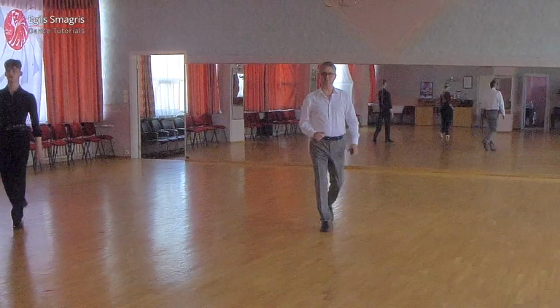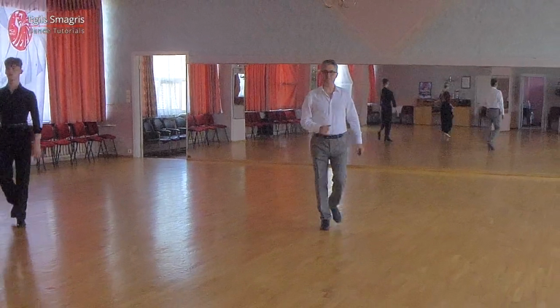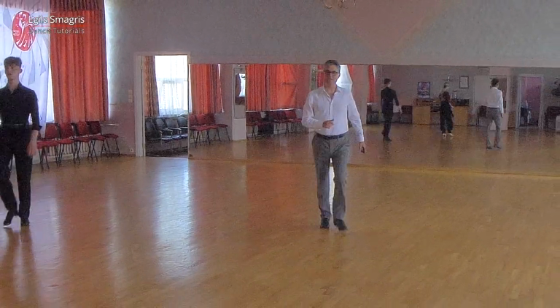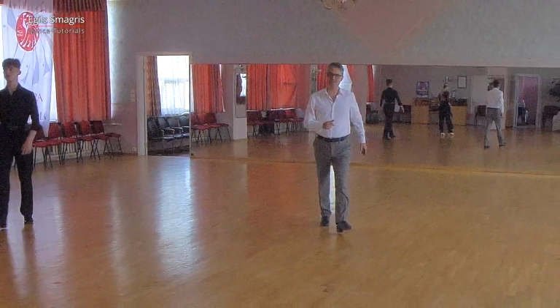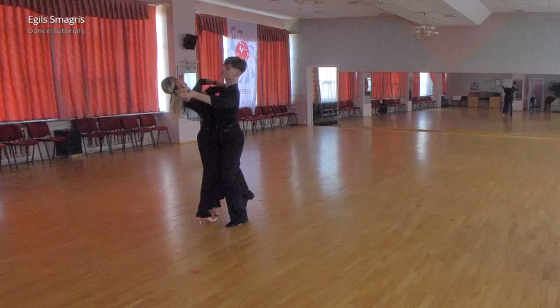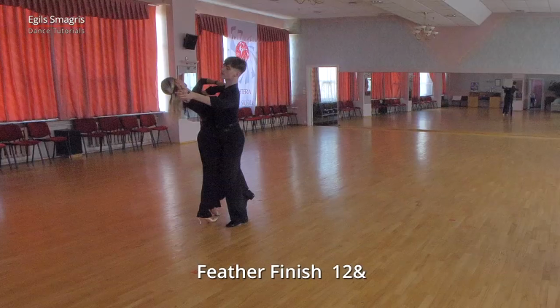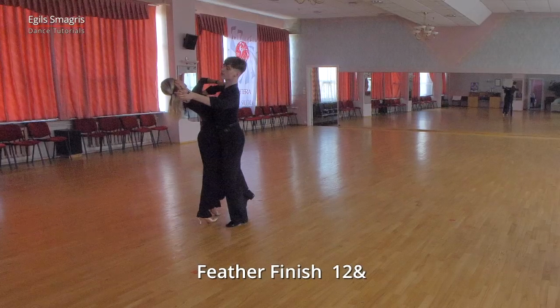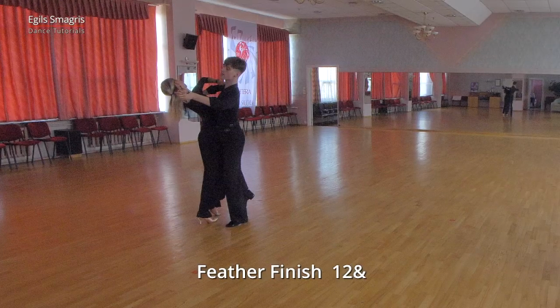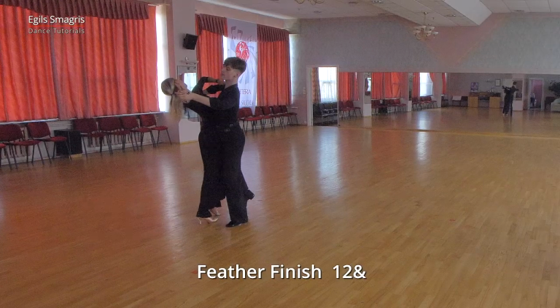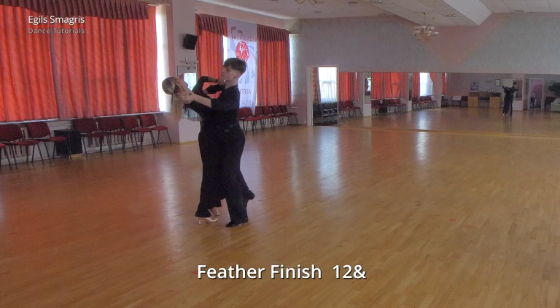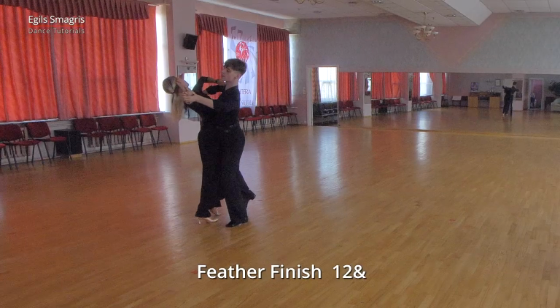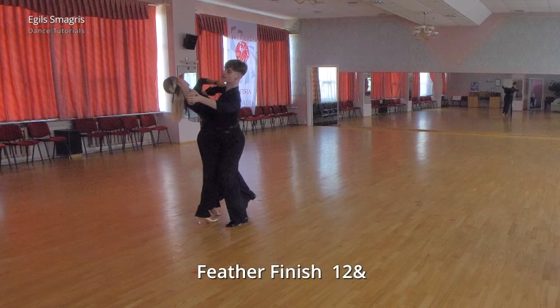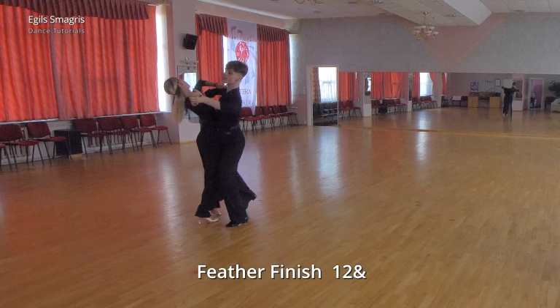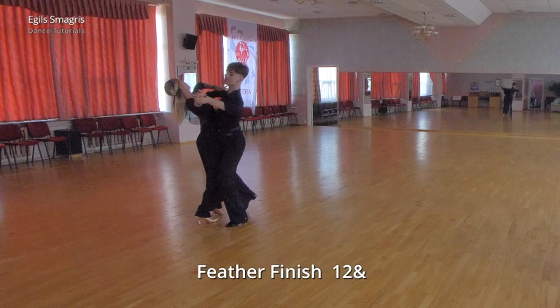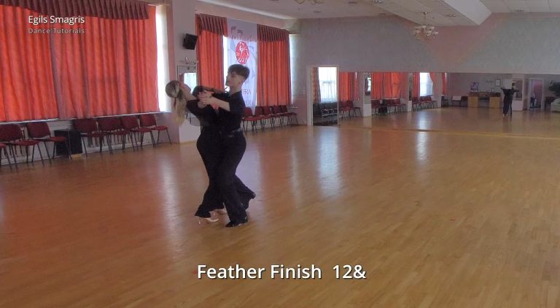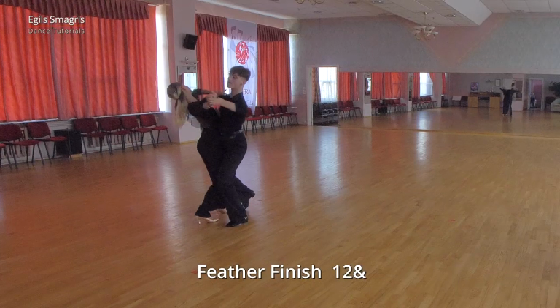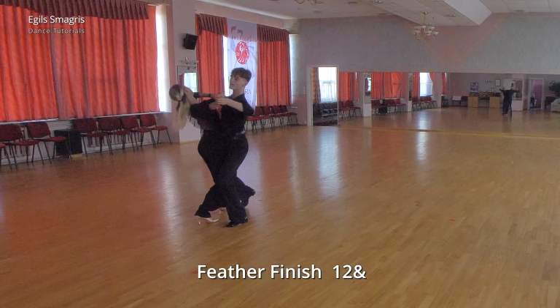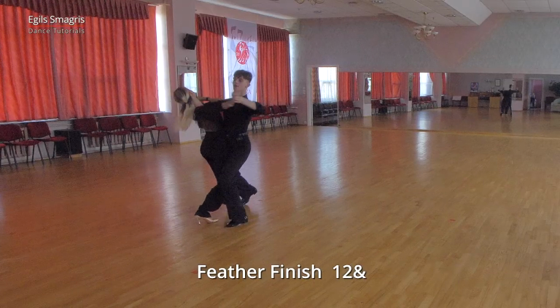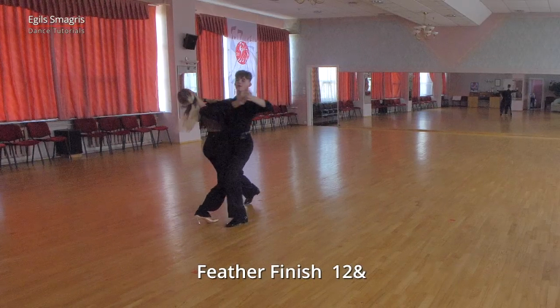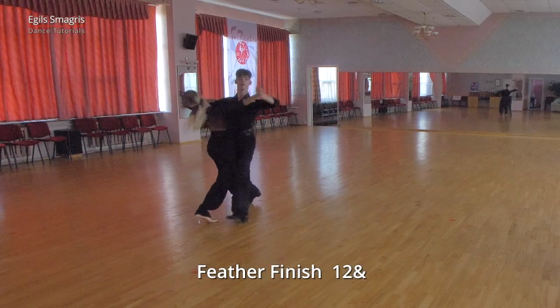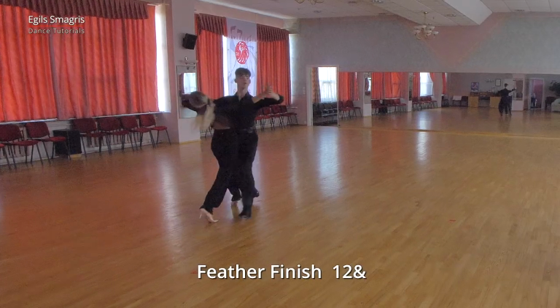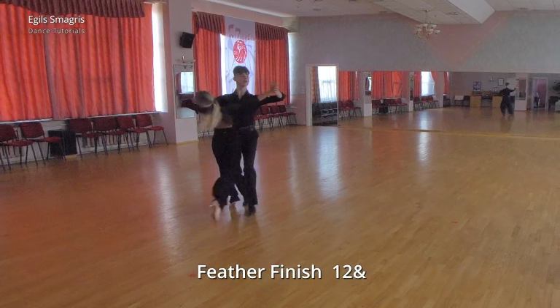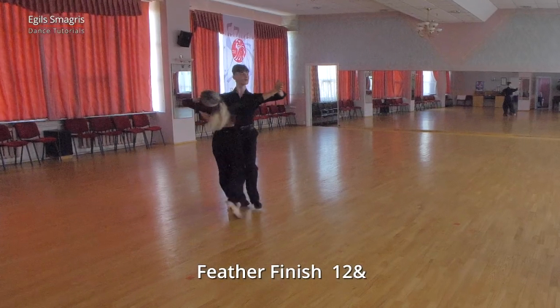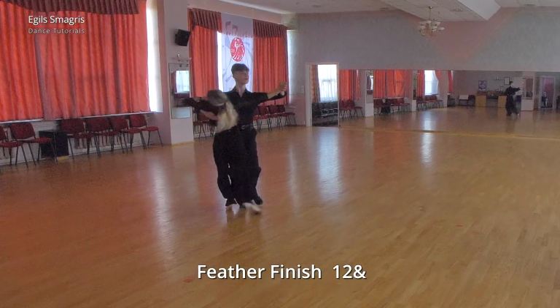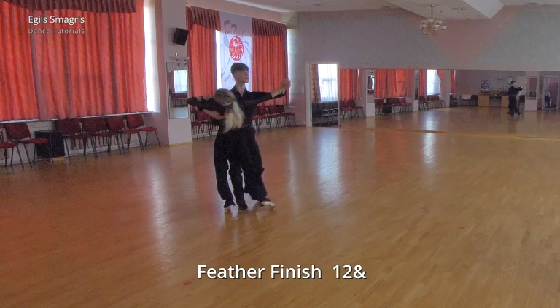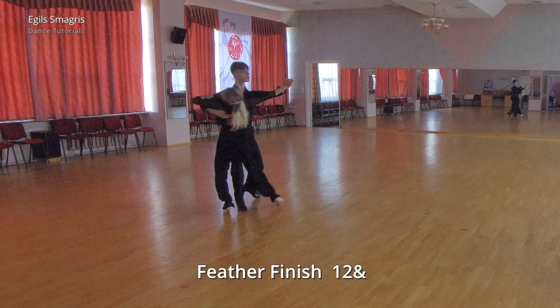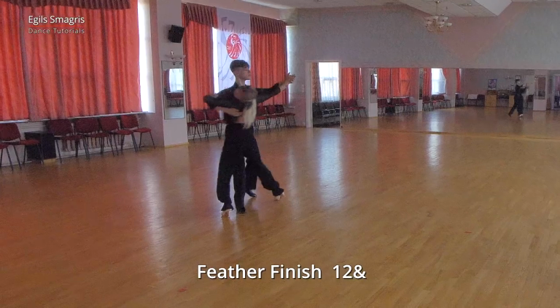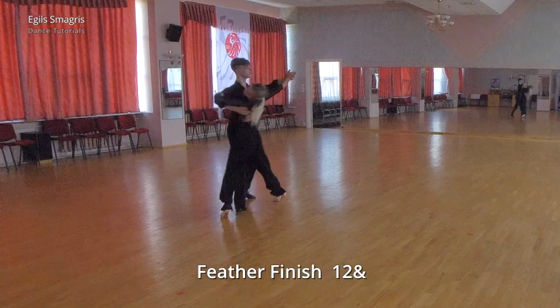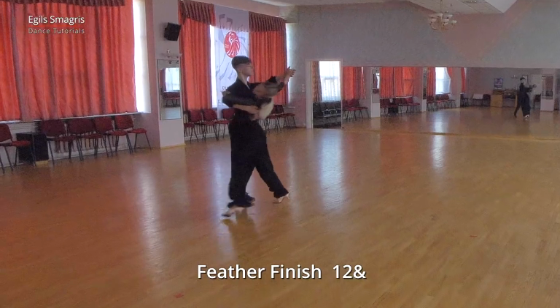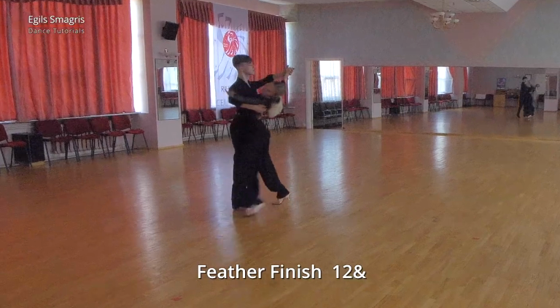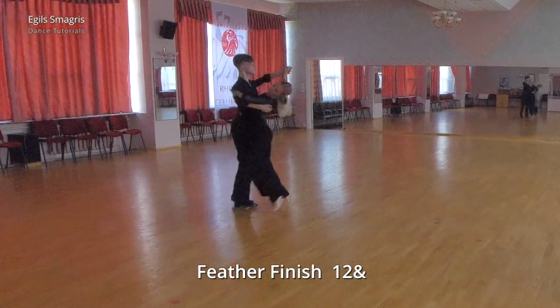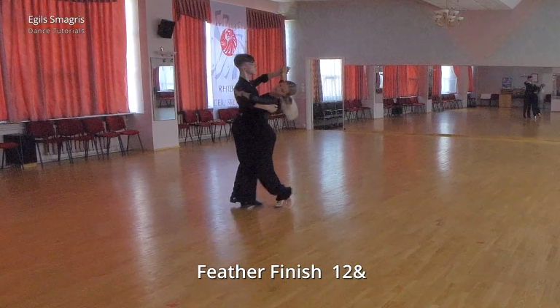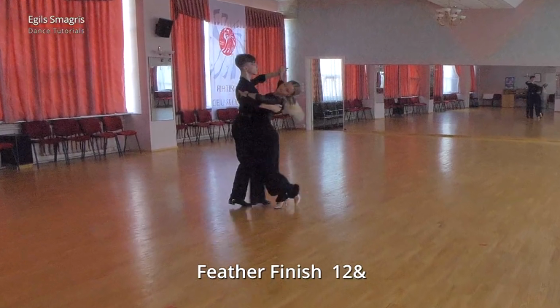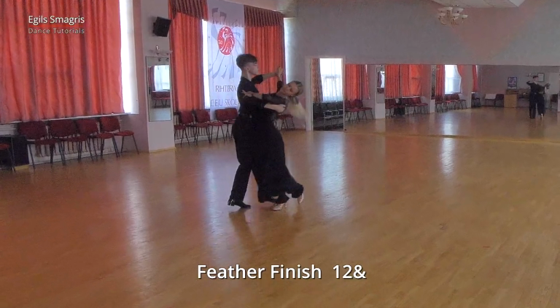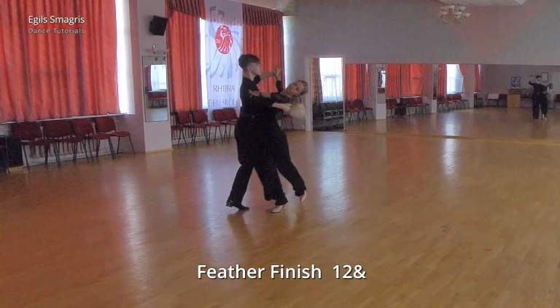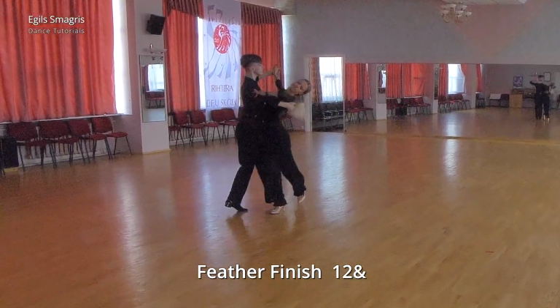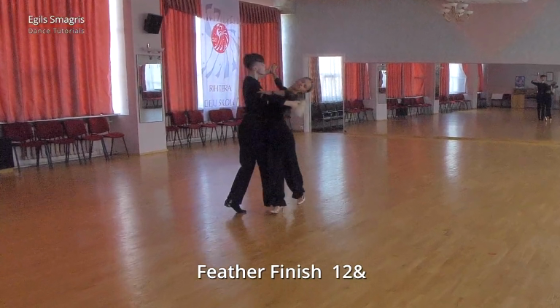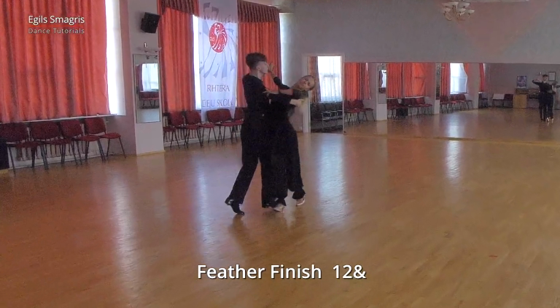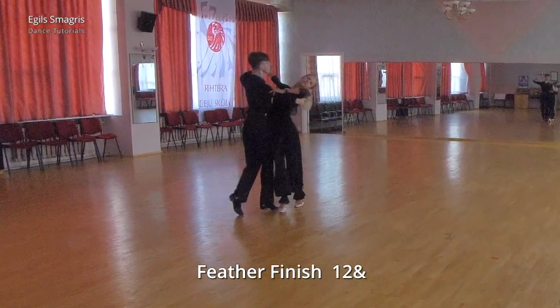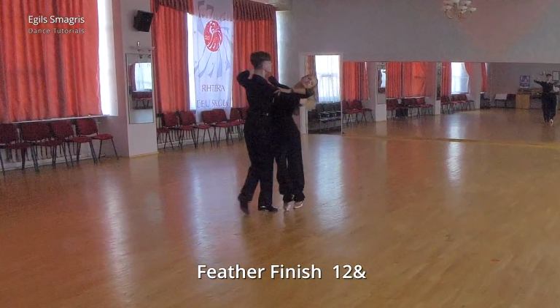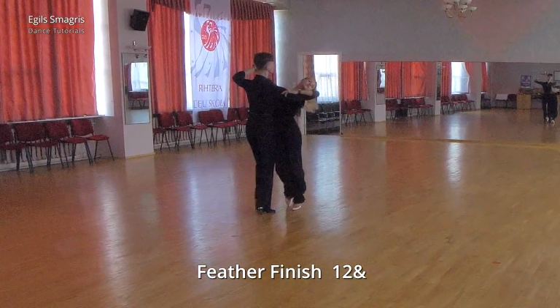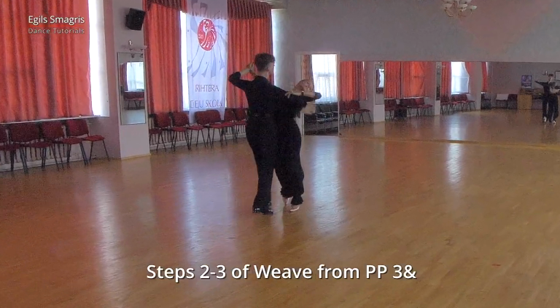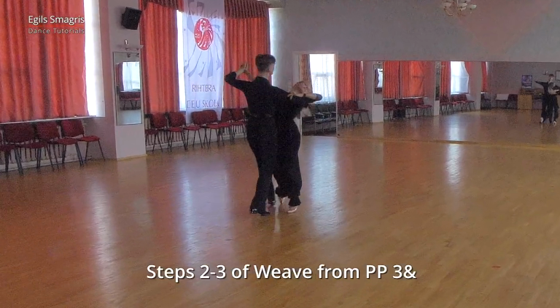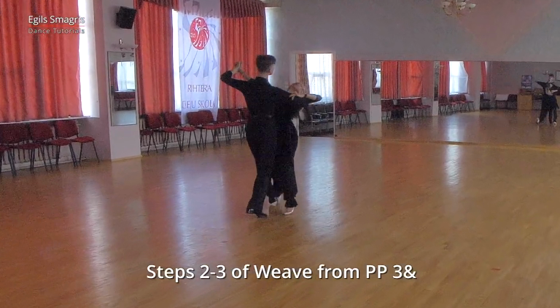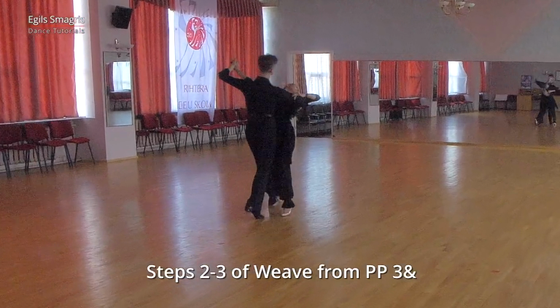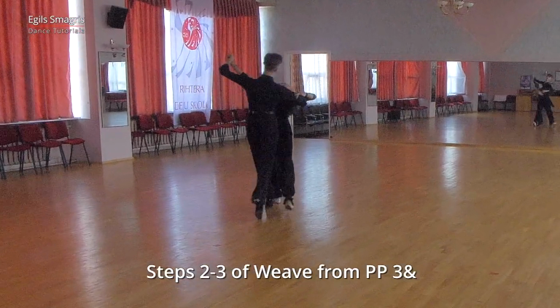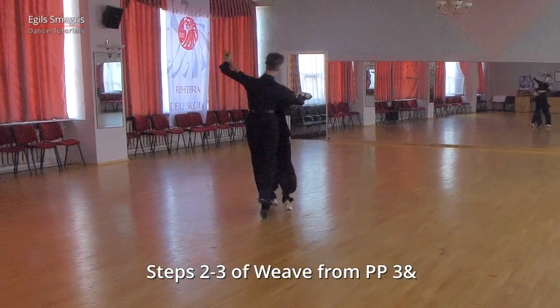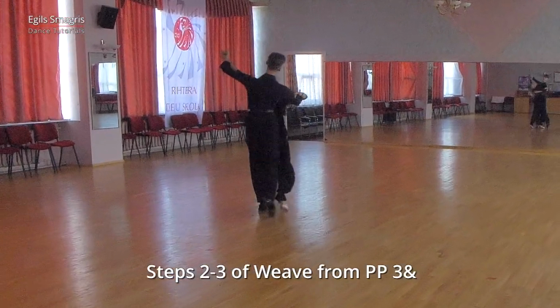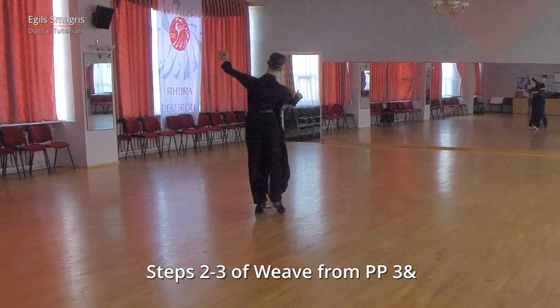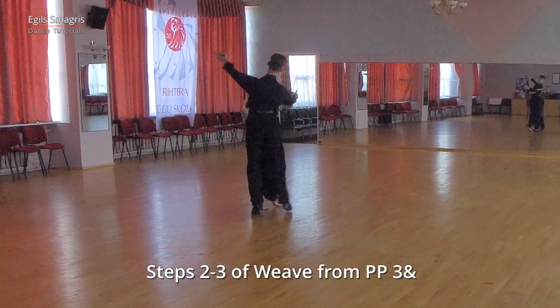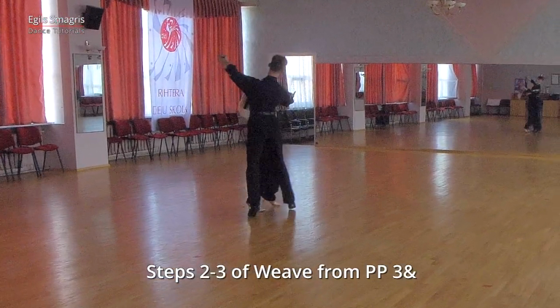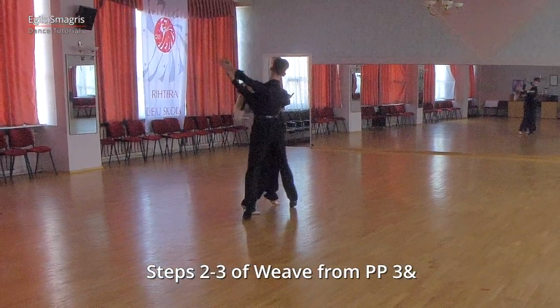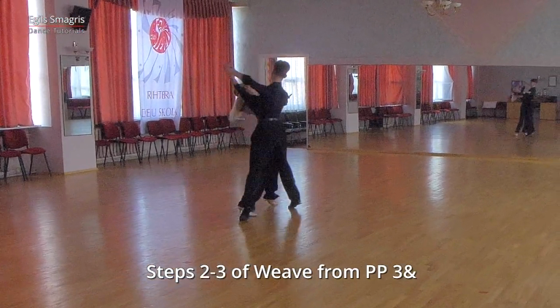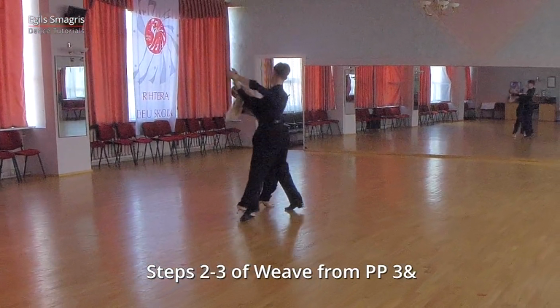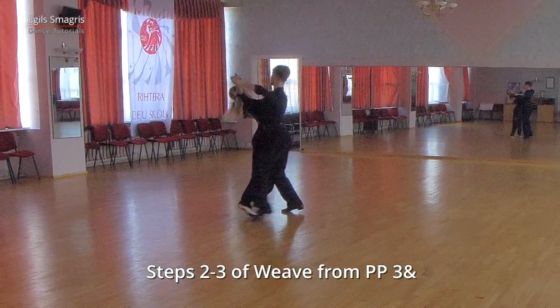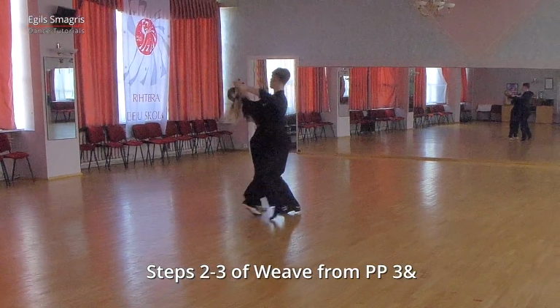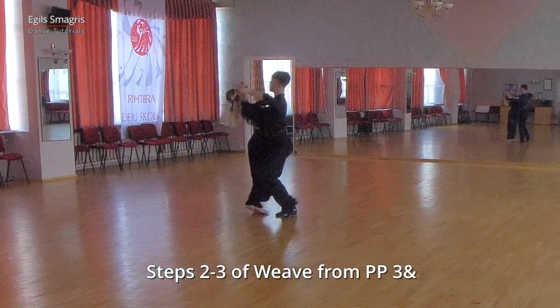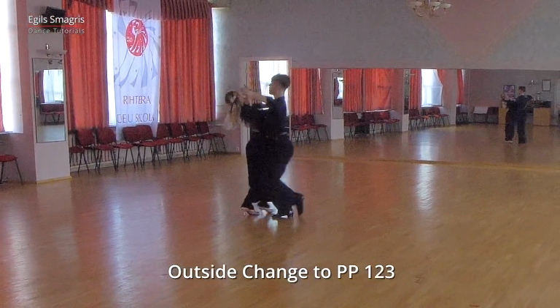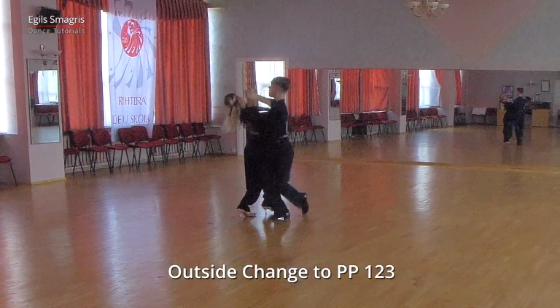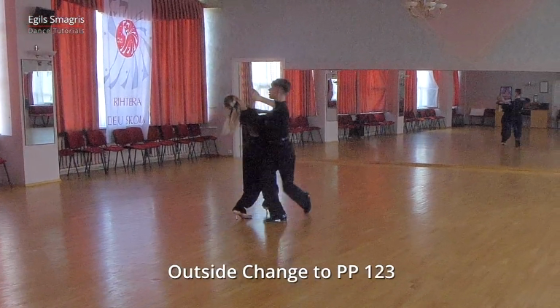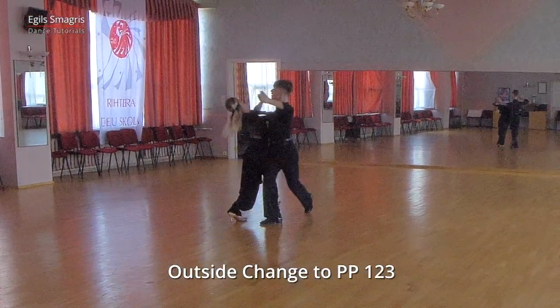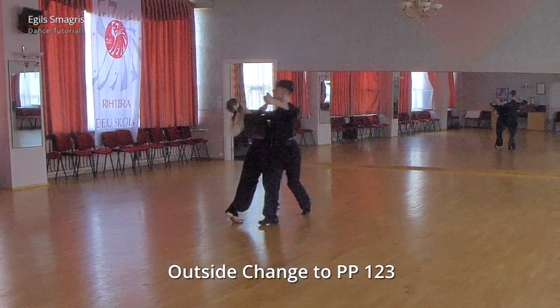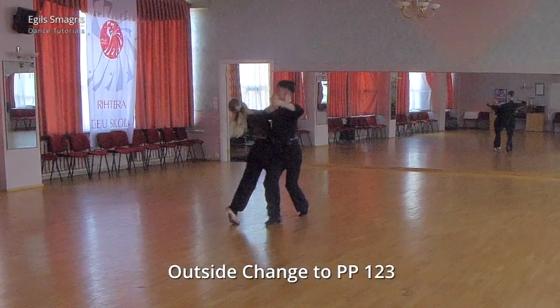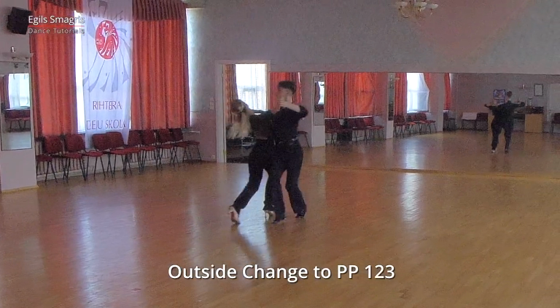Now let's look at Andres and Cornelia. One, two and three and one, two, three.